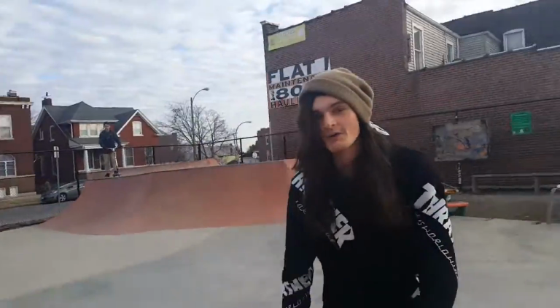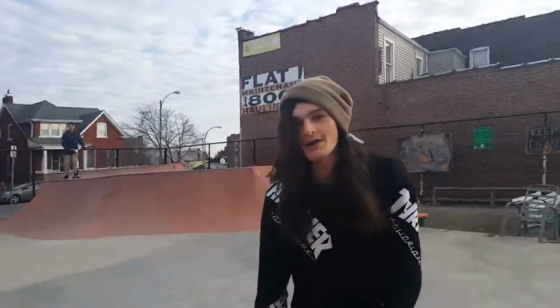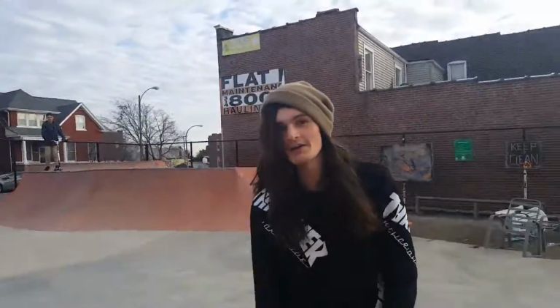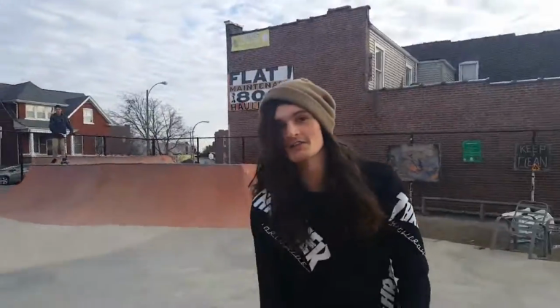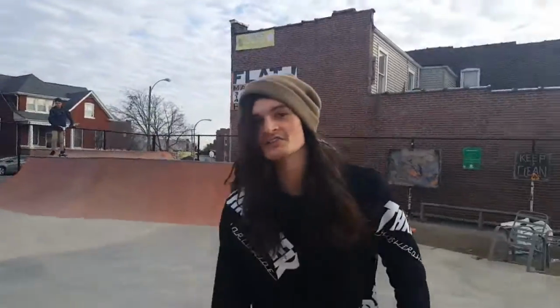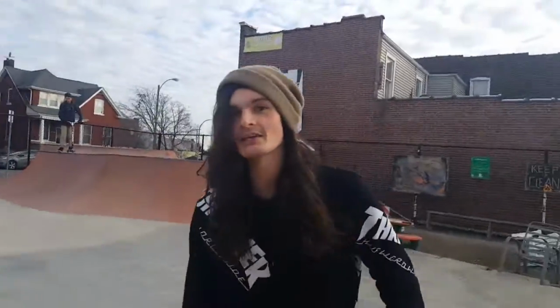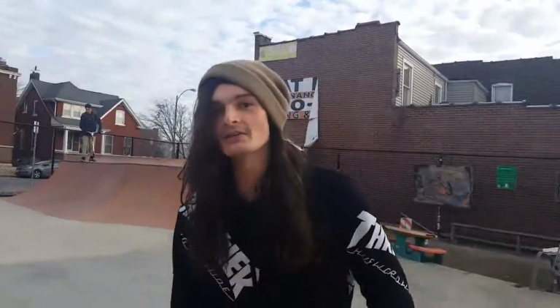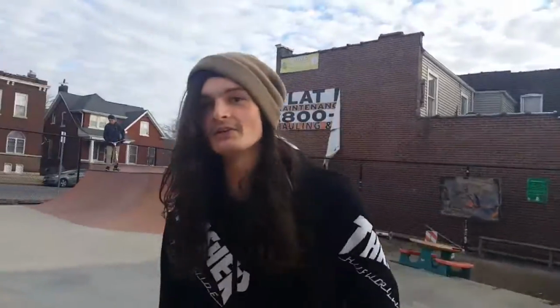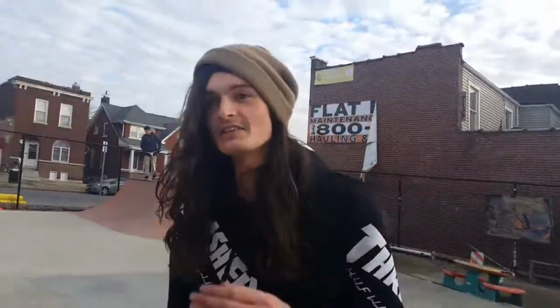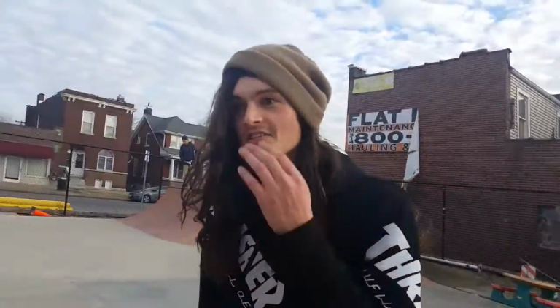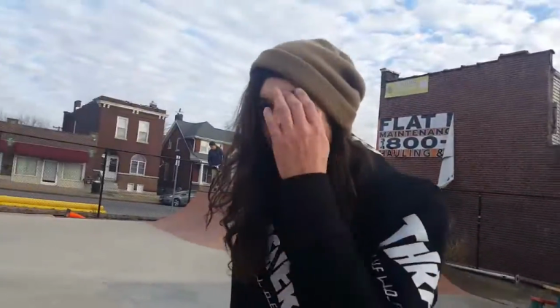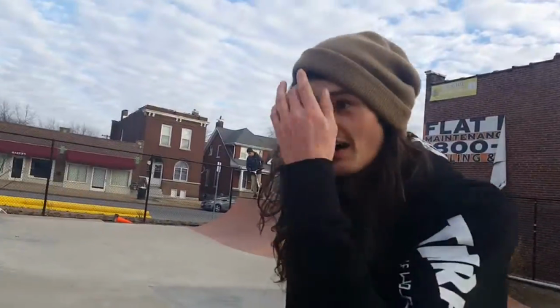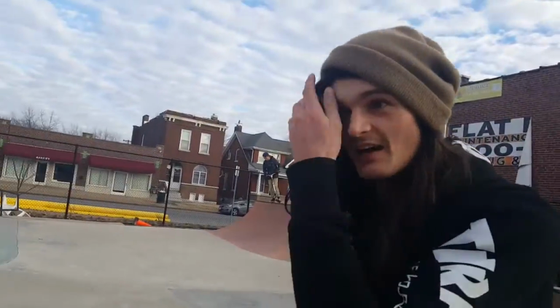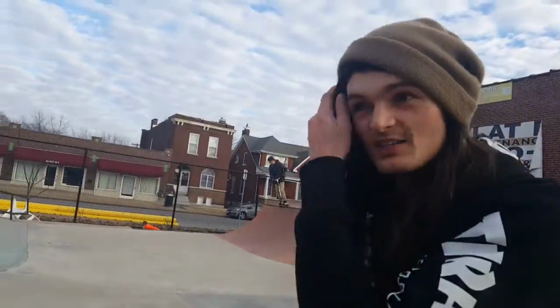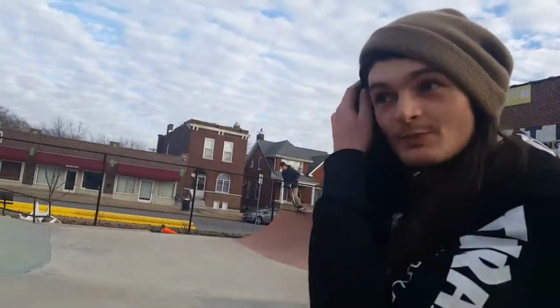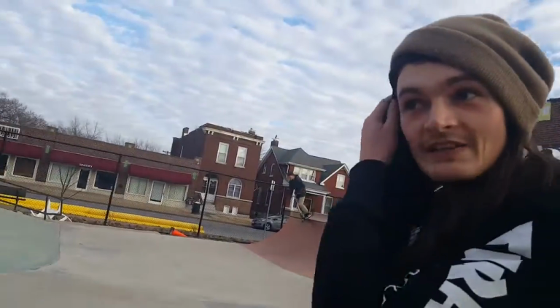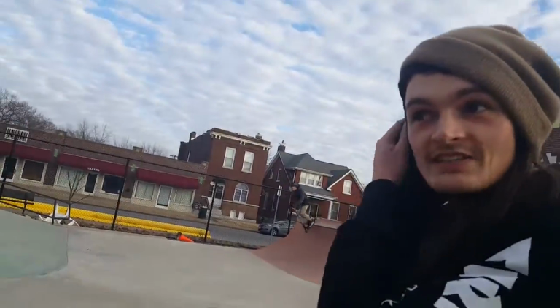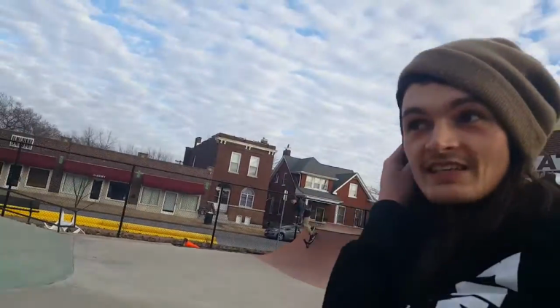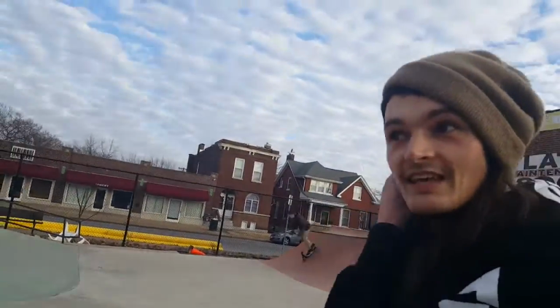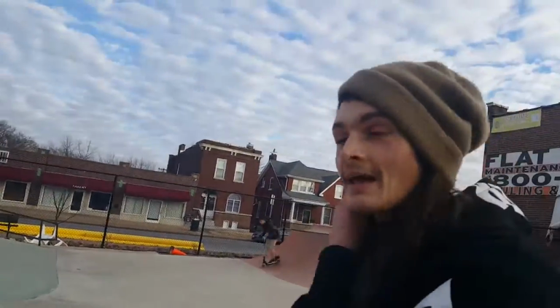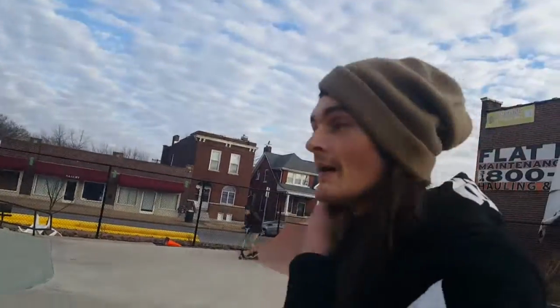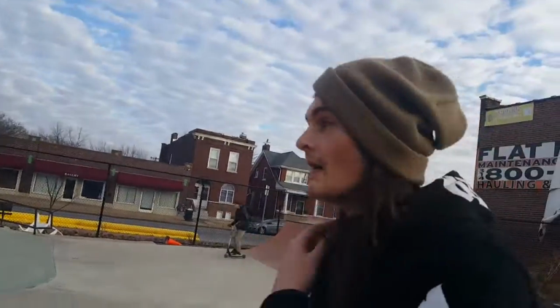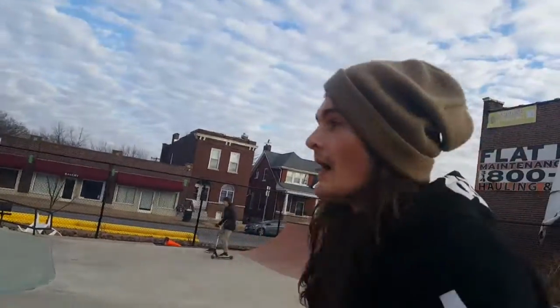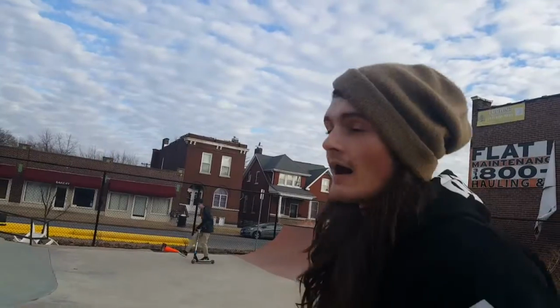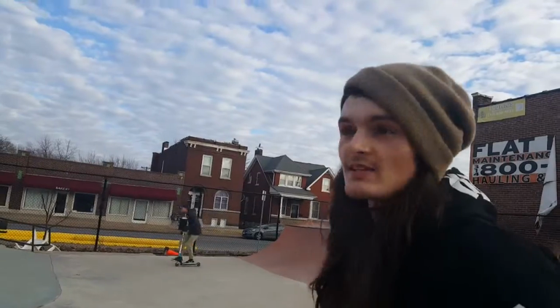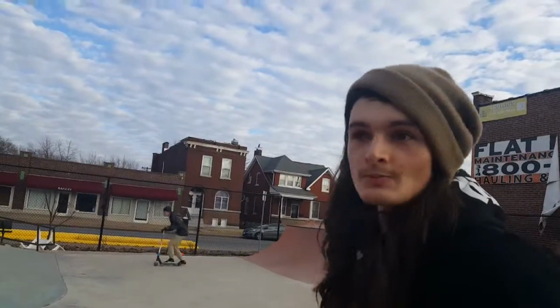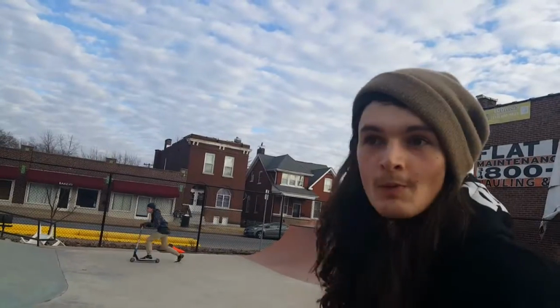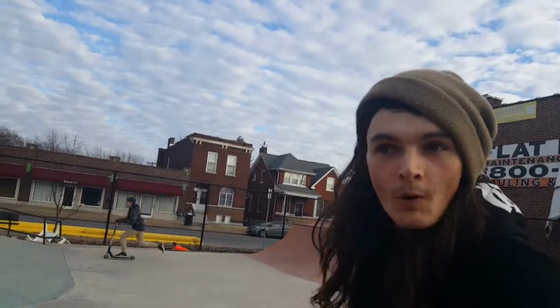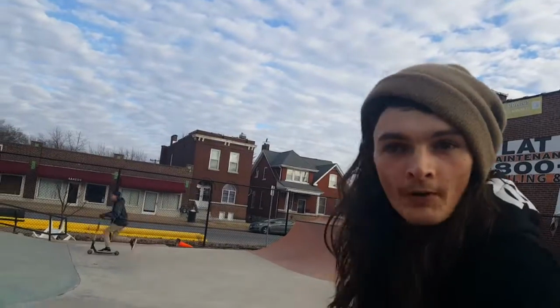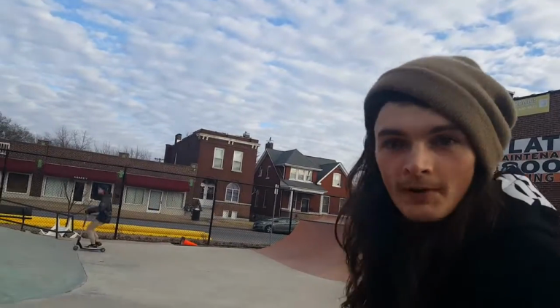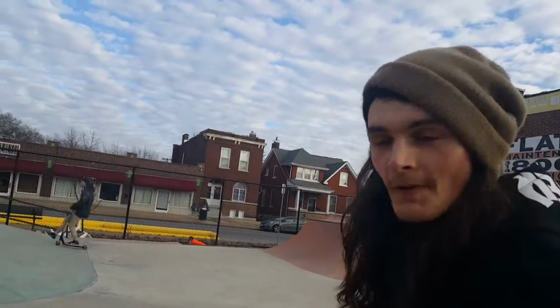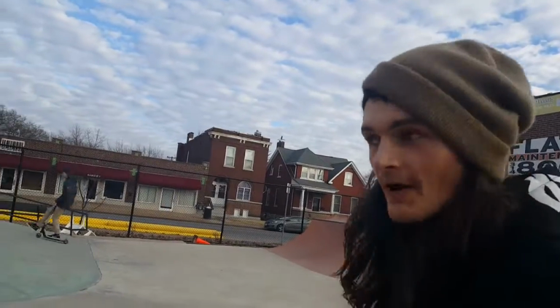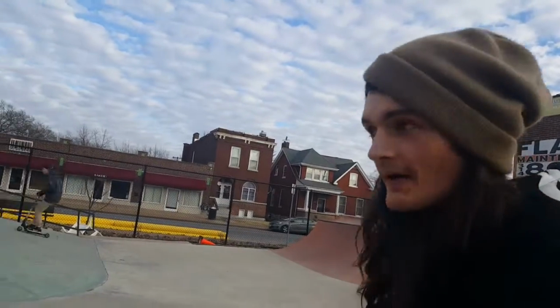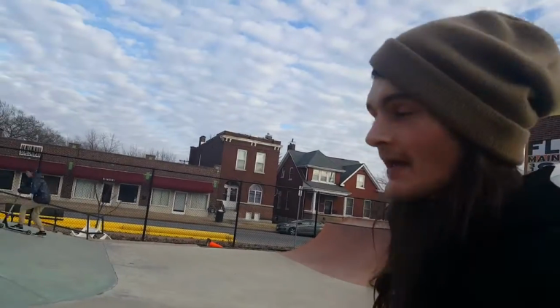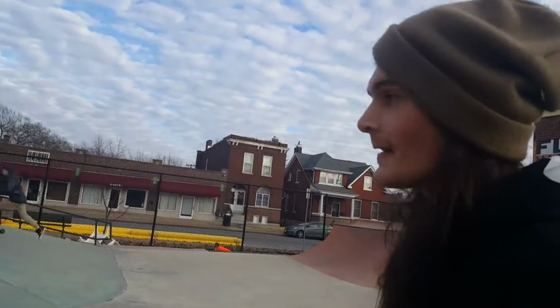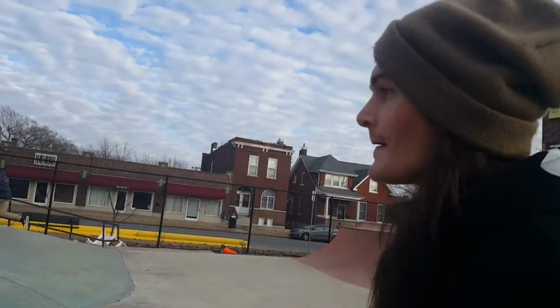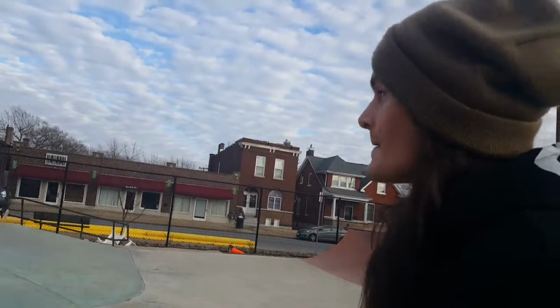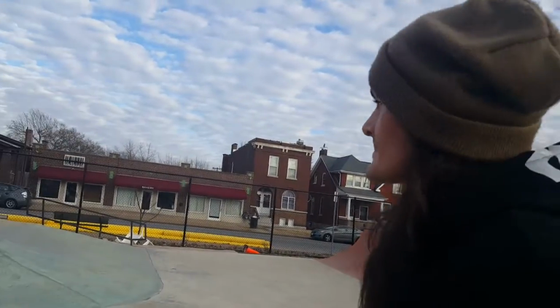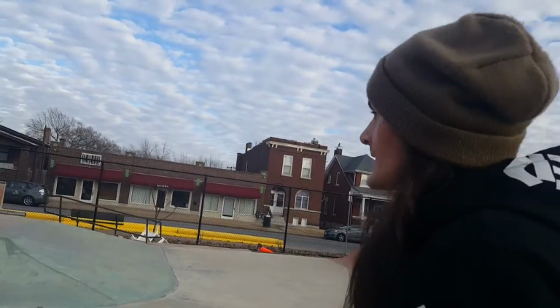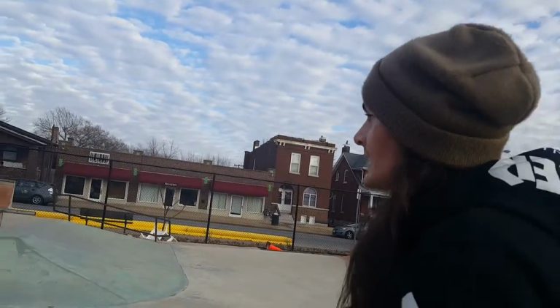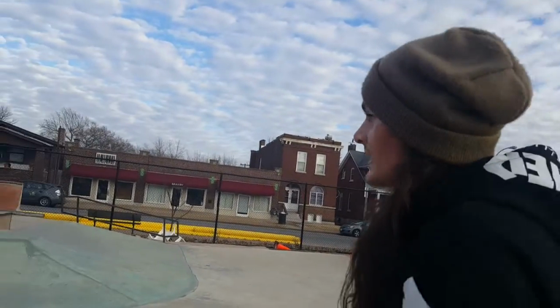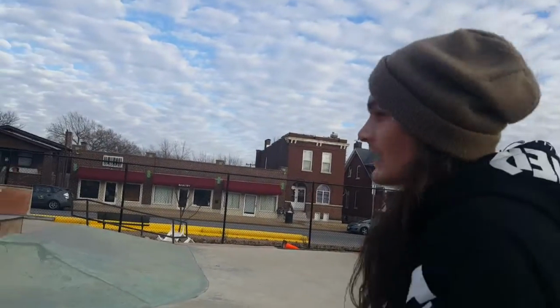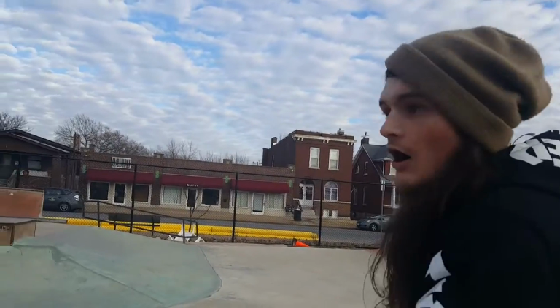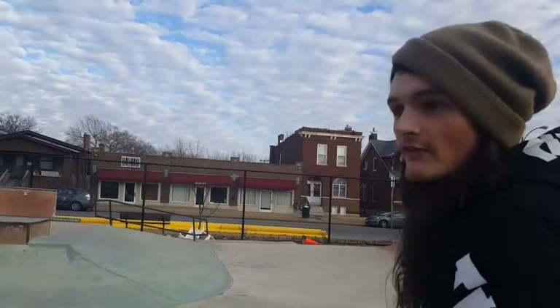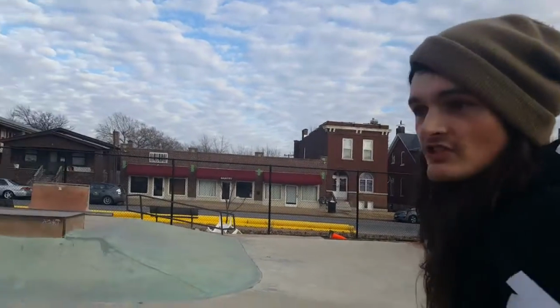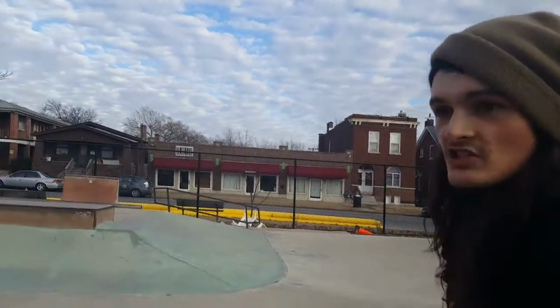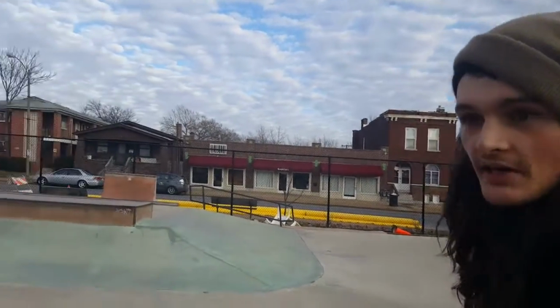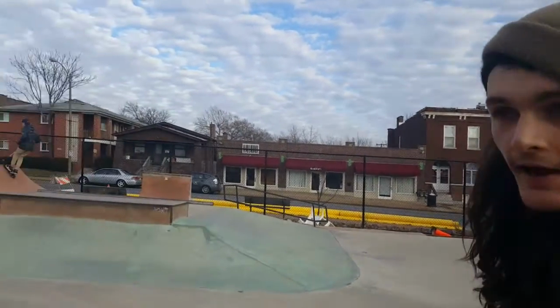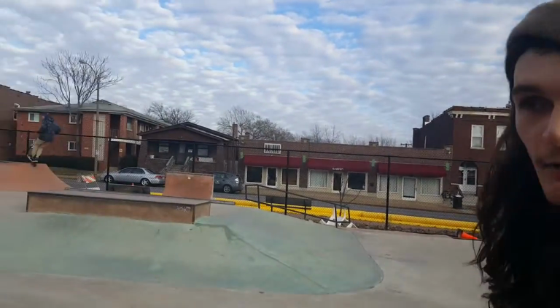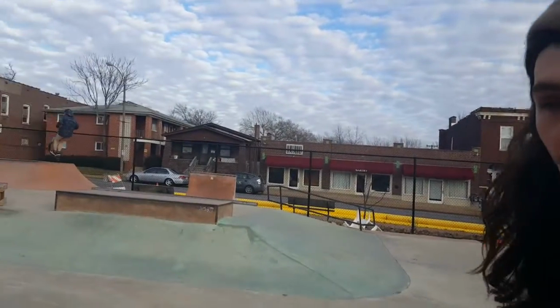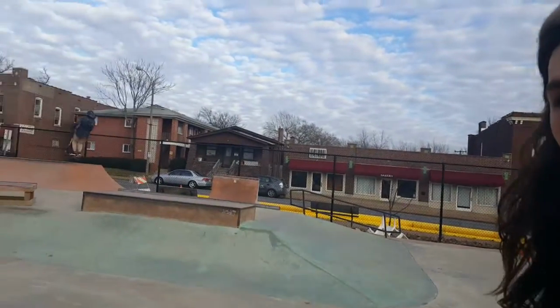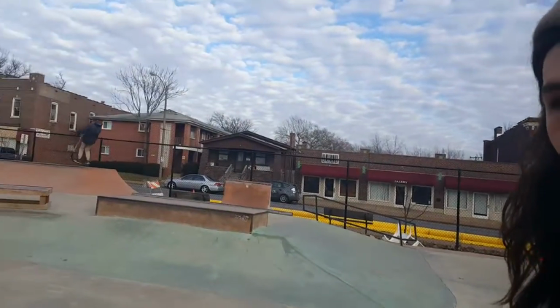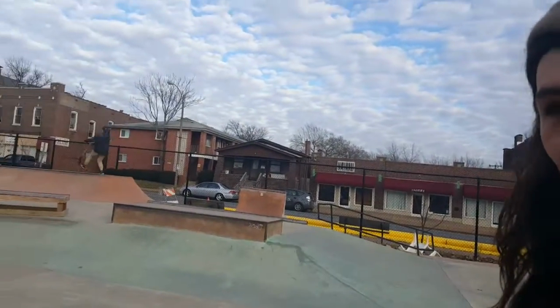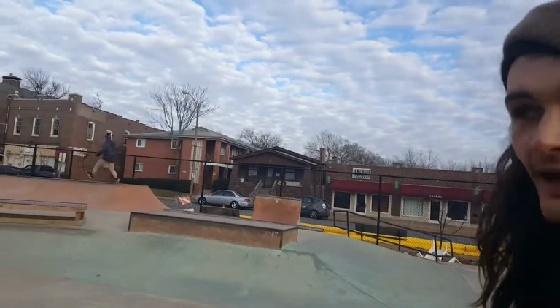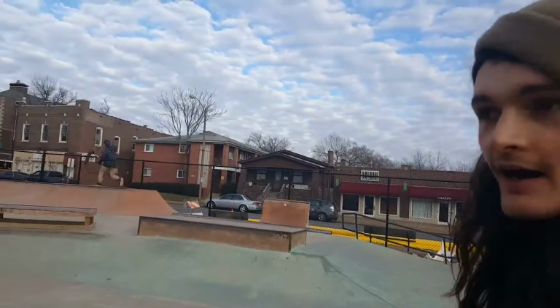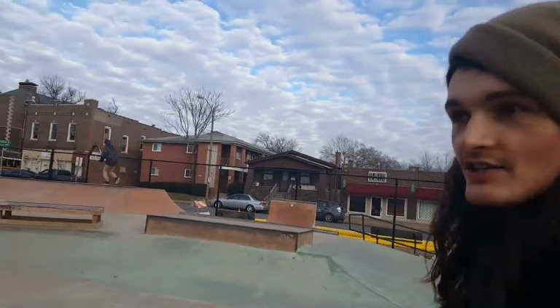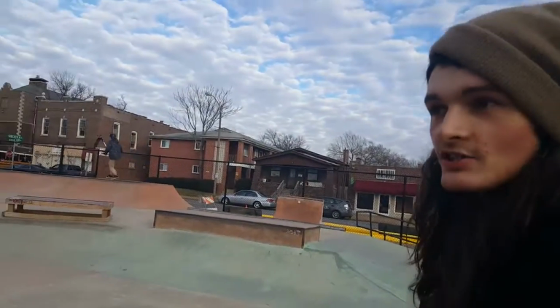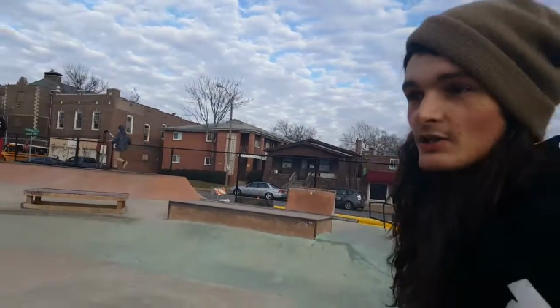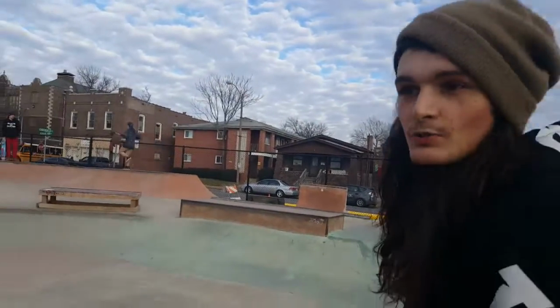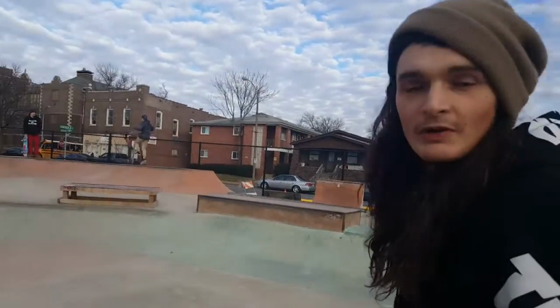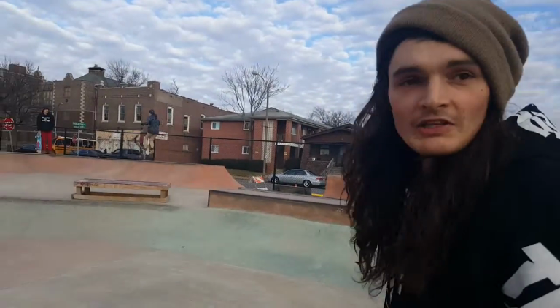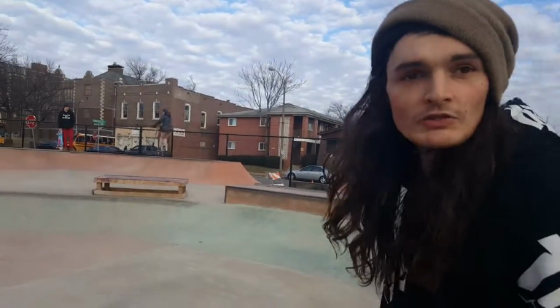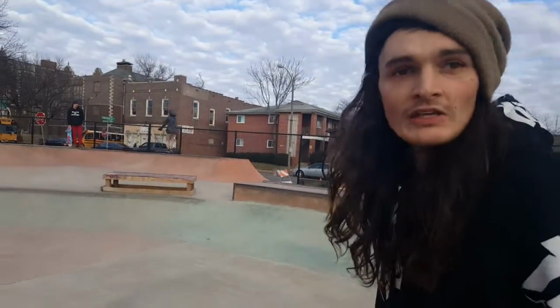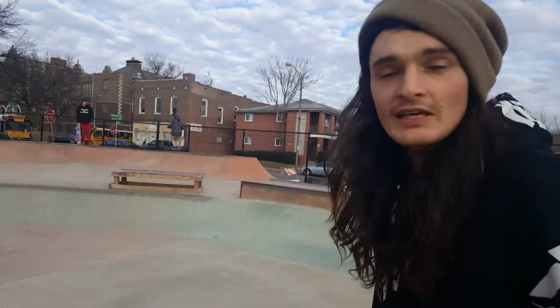We're in St. Louis at a memorial park. All of it's DIY, so it's pretty unique.